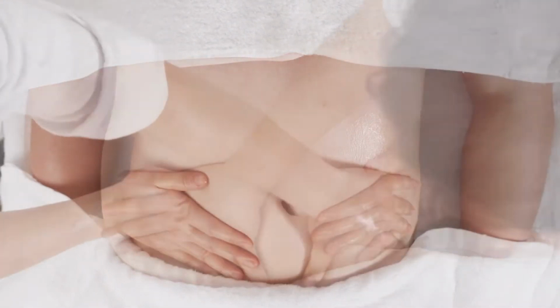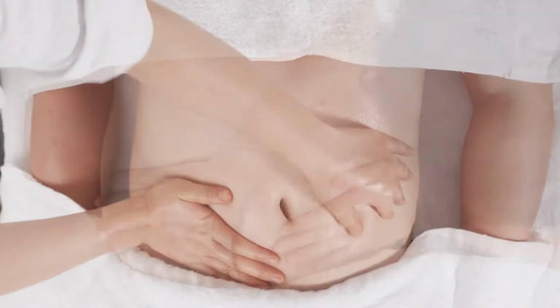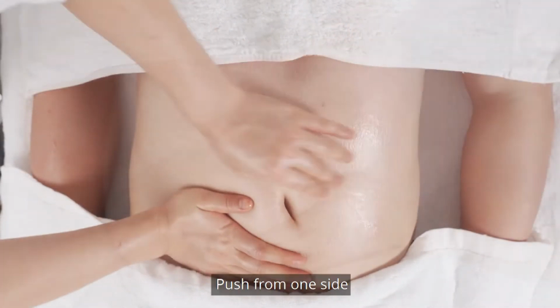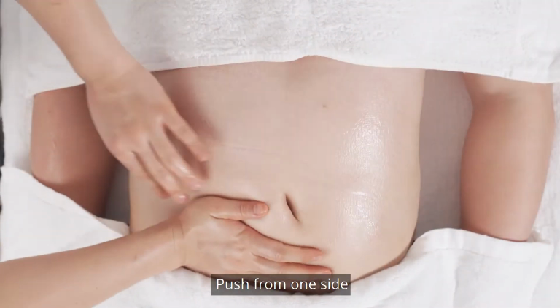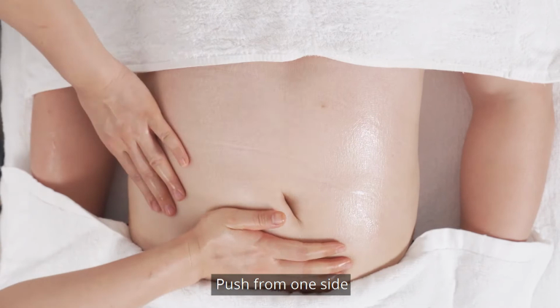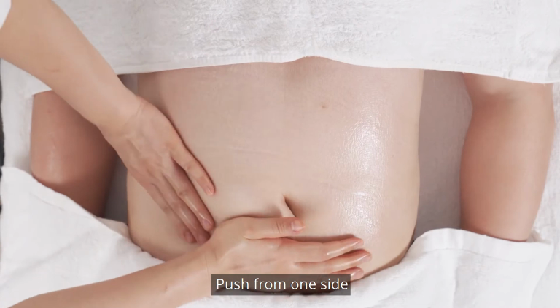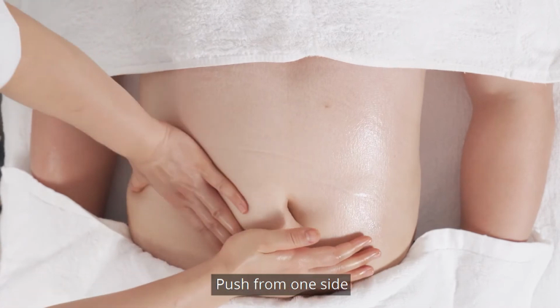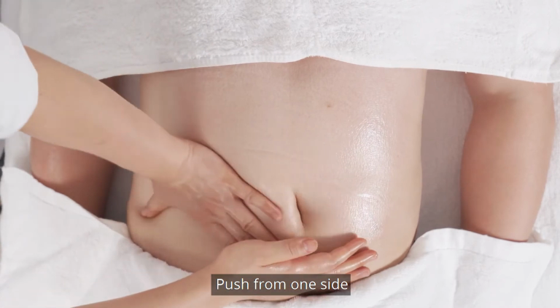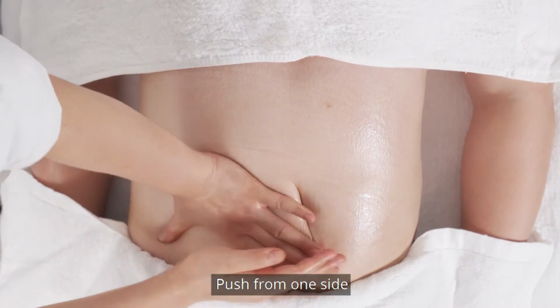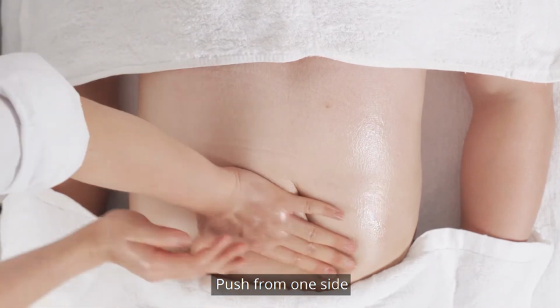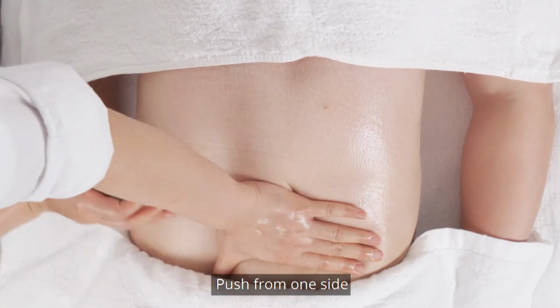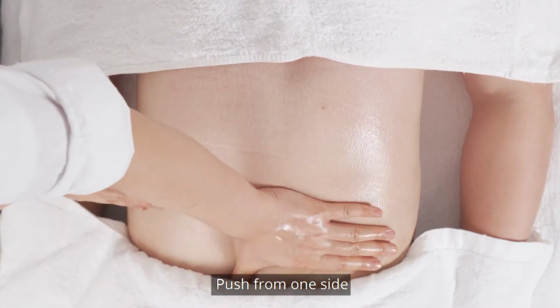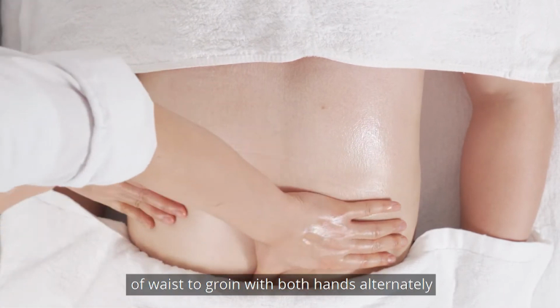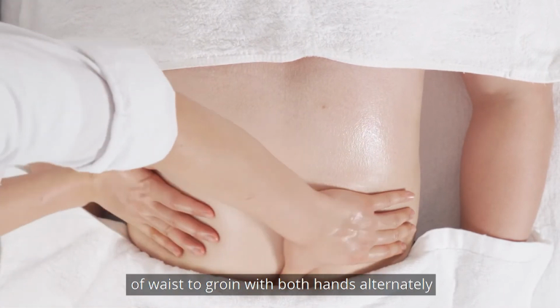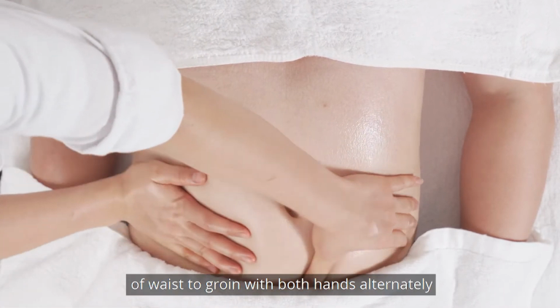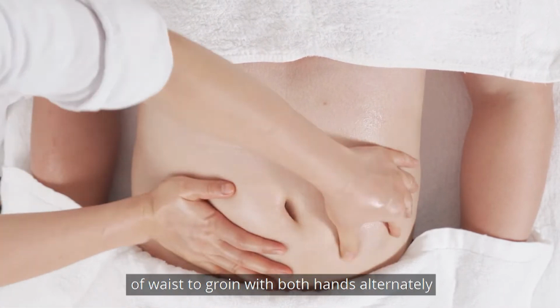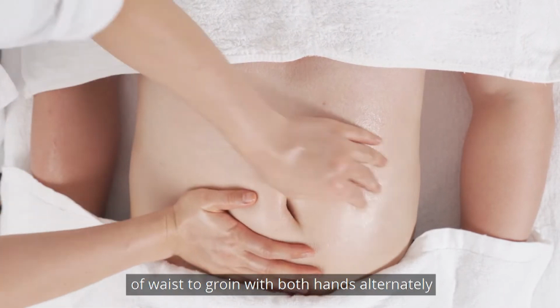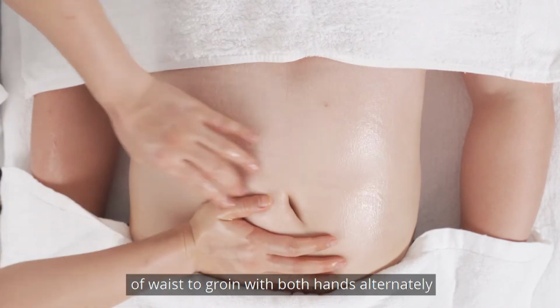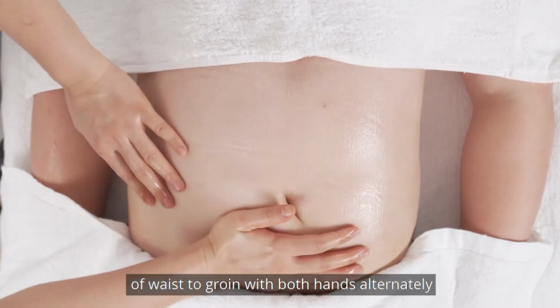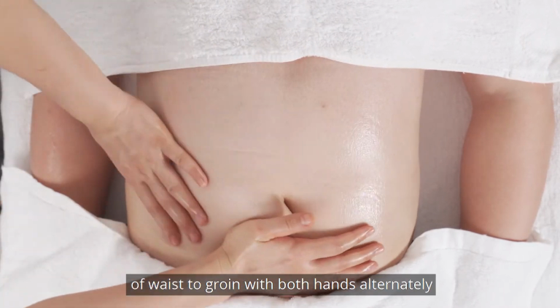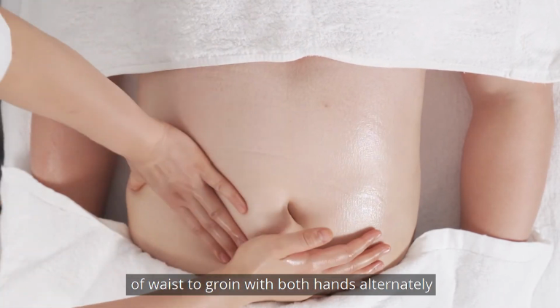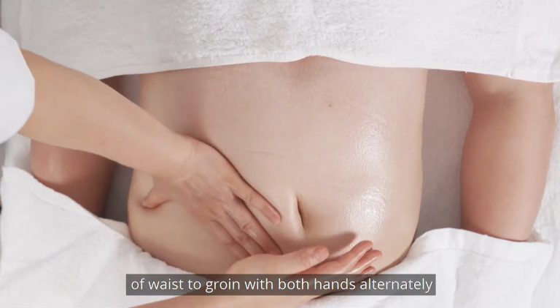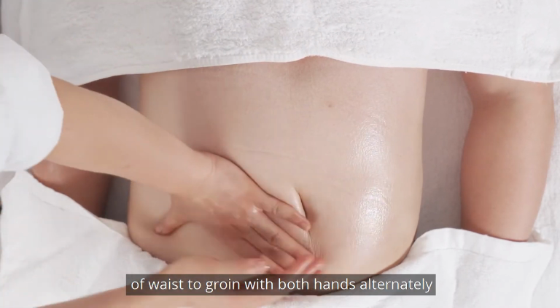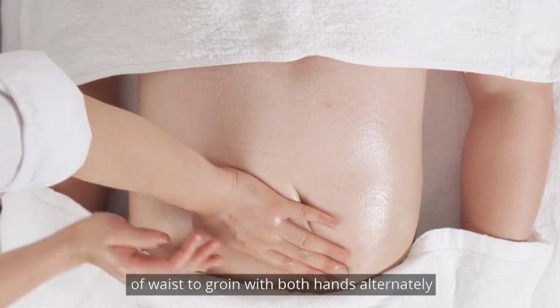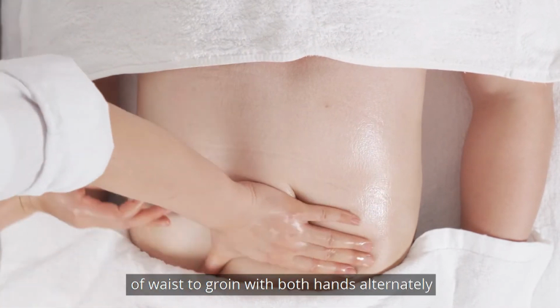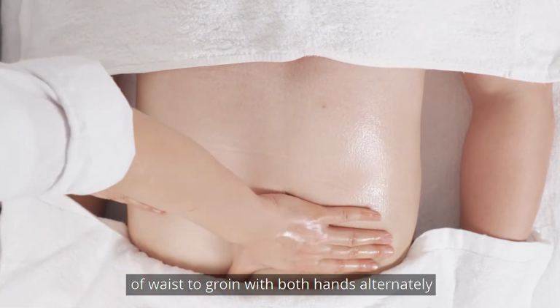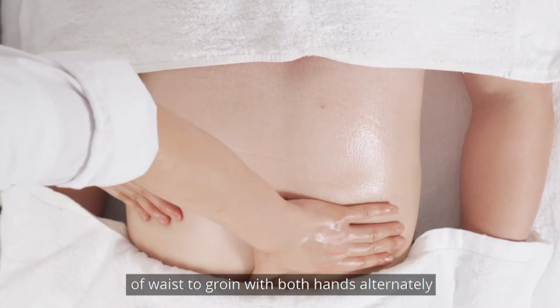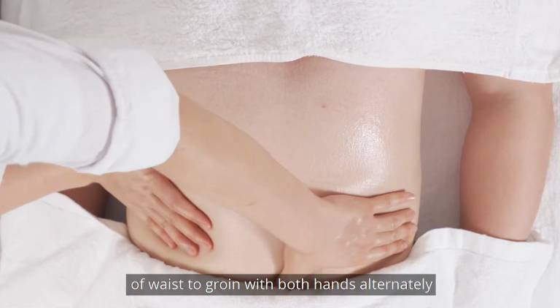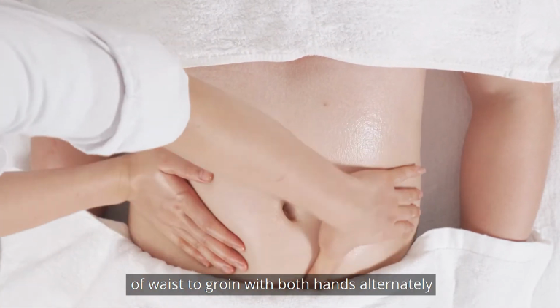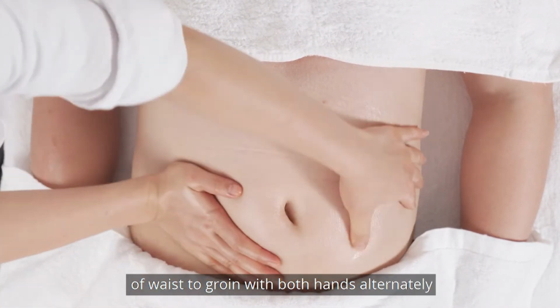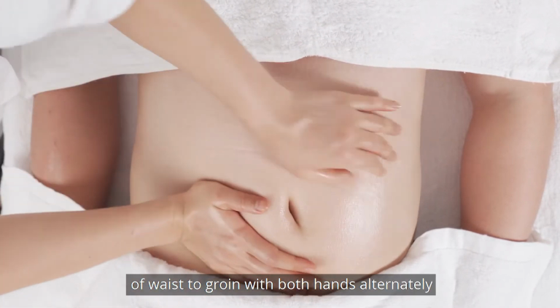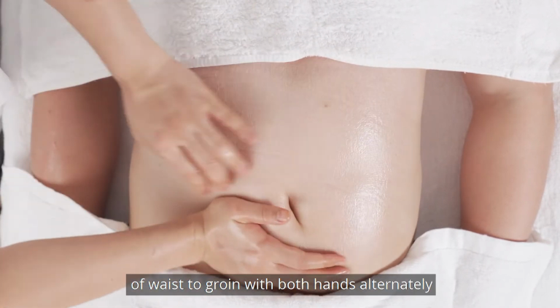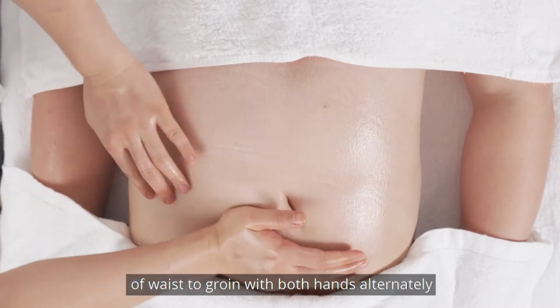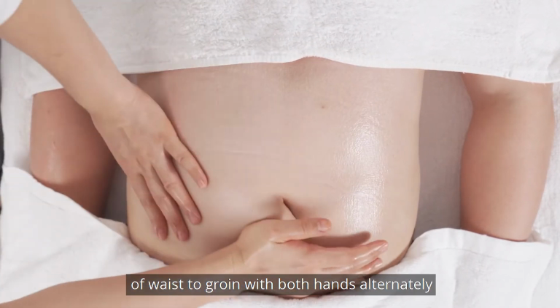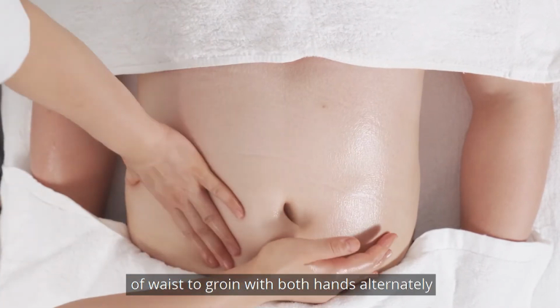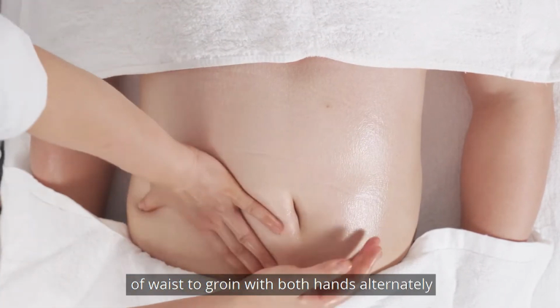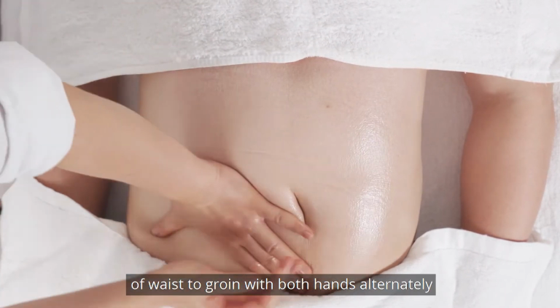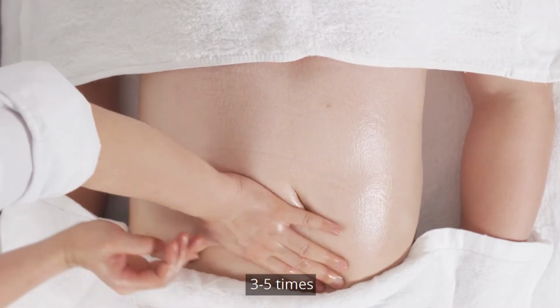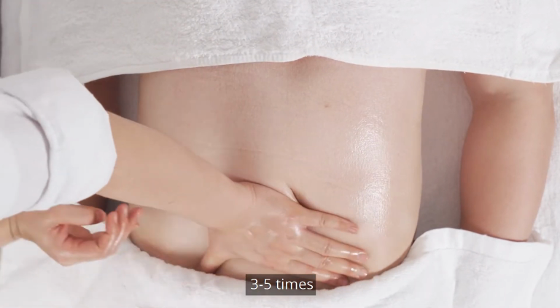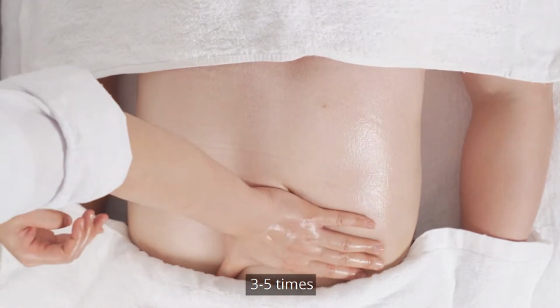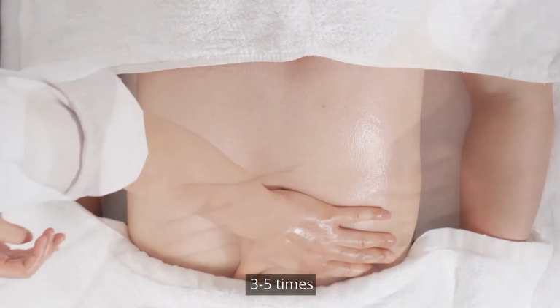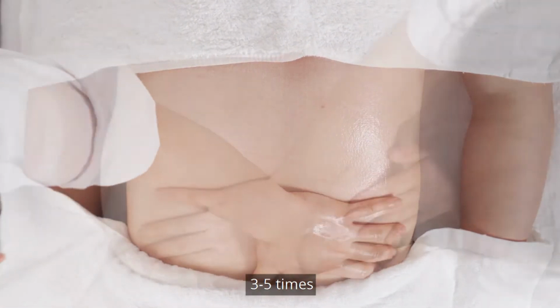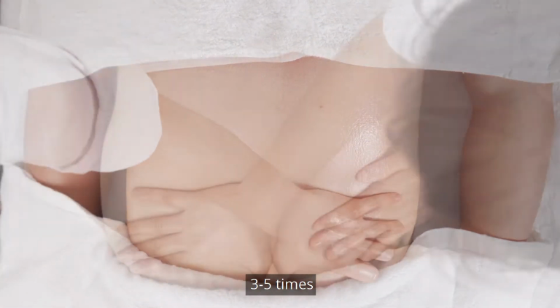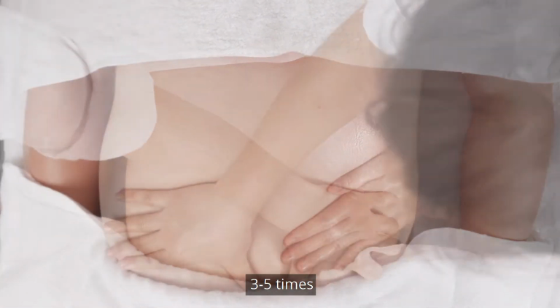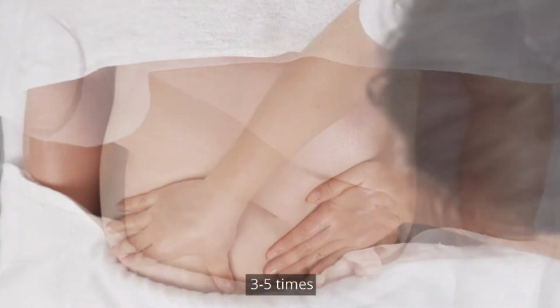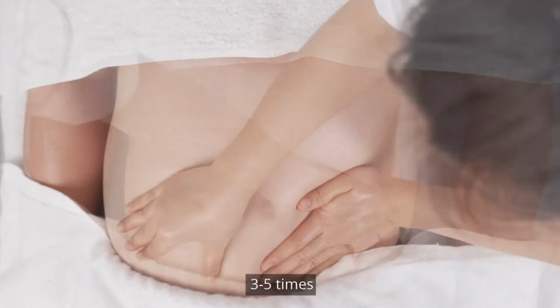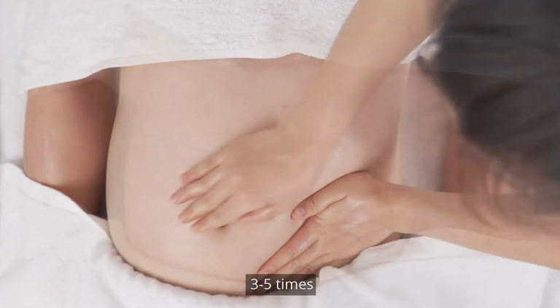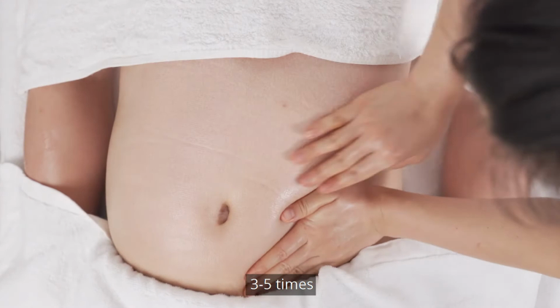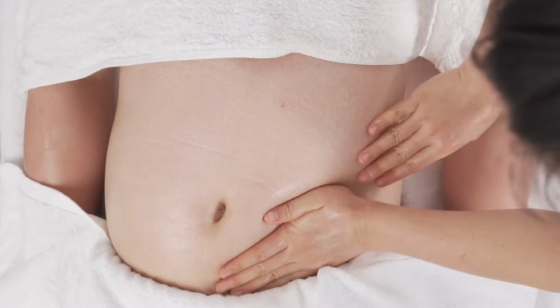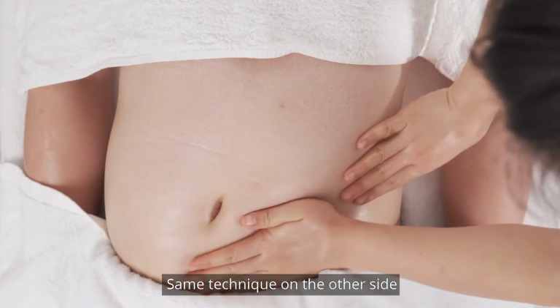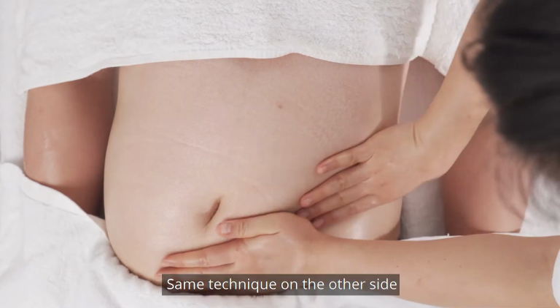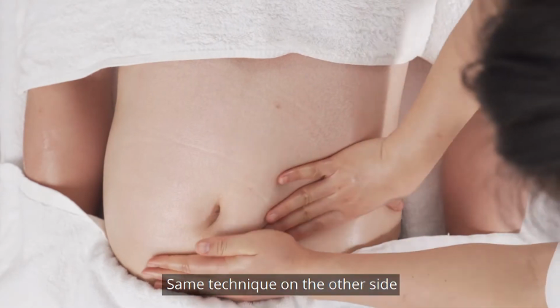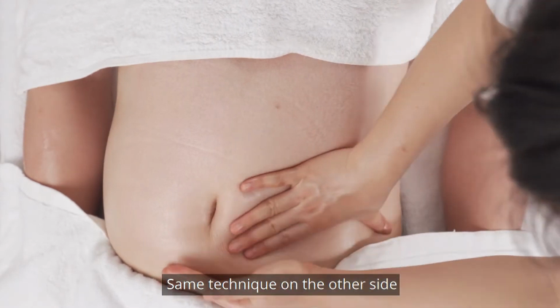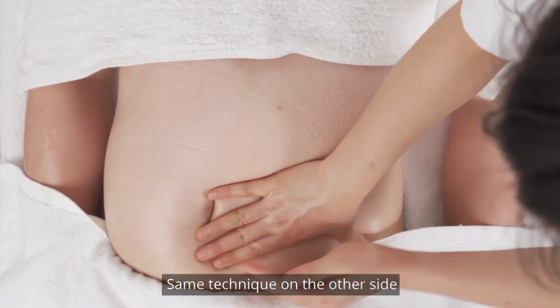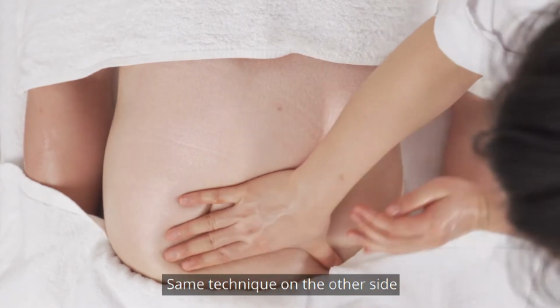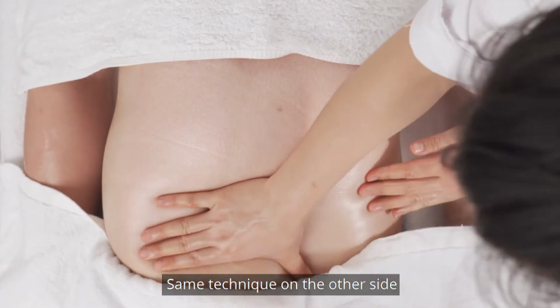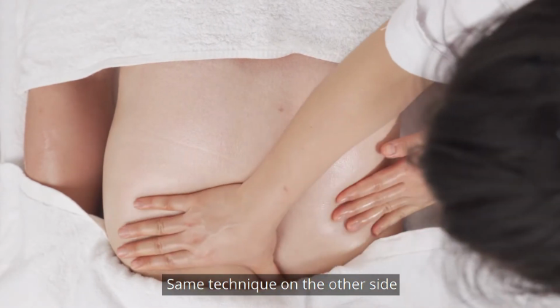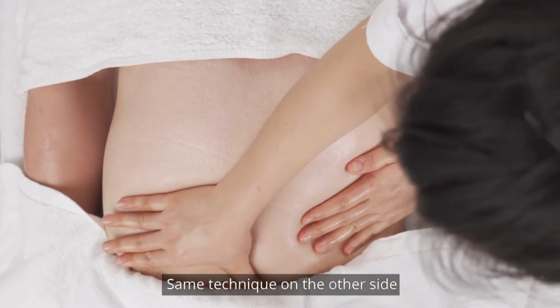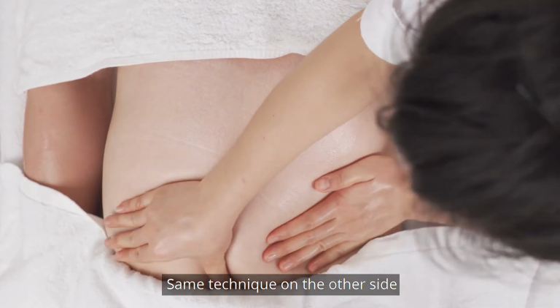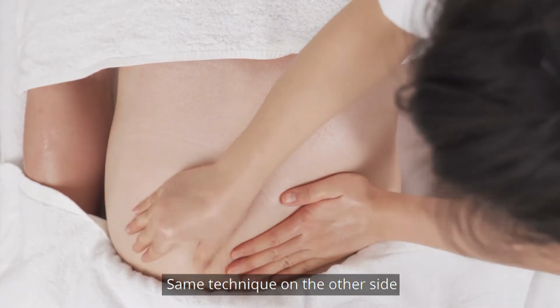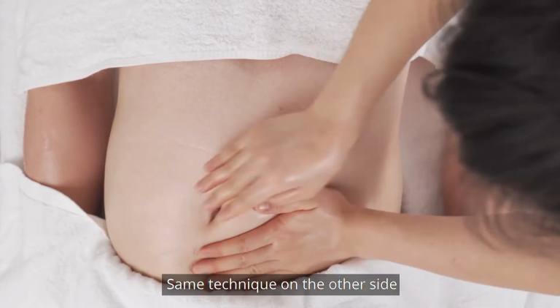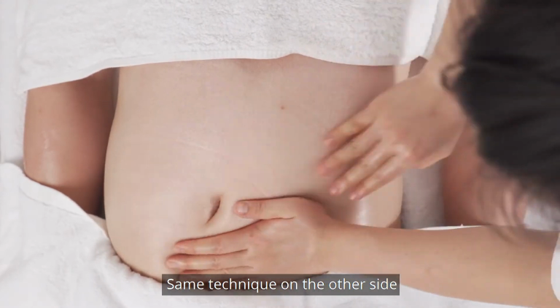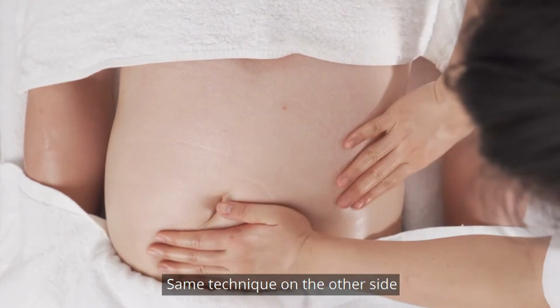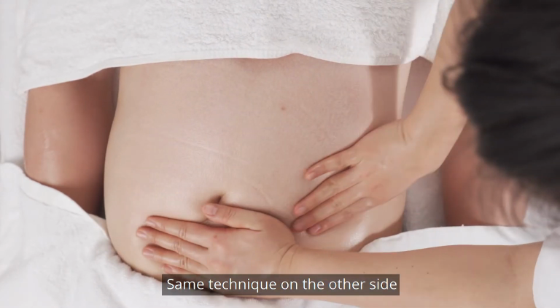Push from one side of the waist to the groin with both hands 3-5 times. Perform the same technique on the other side.